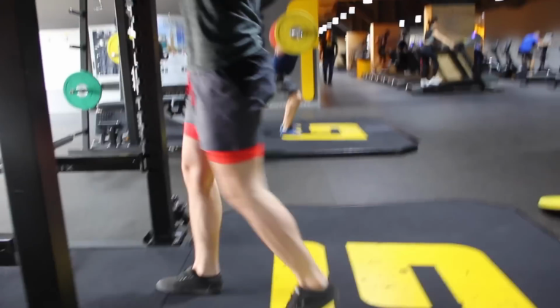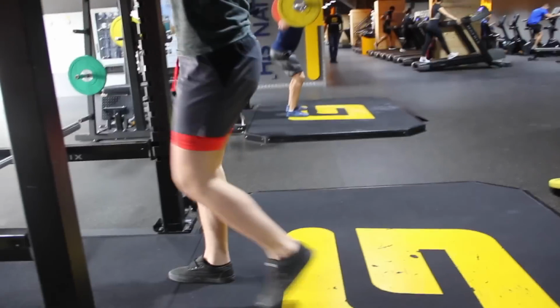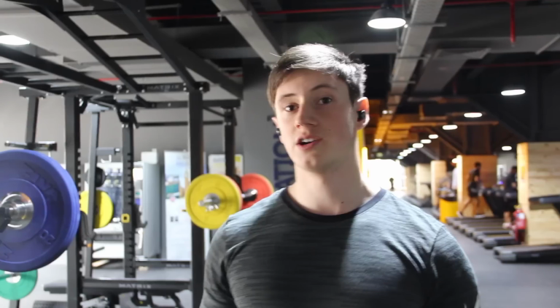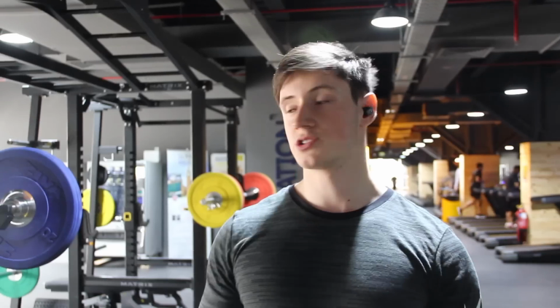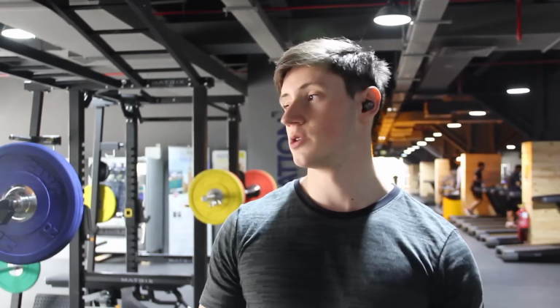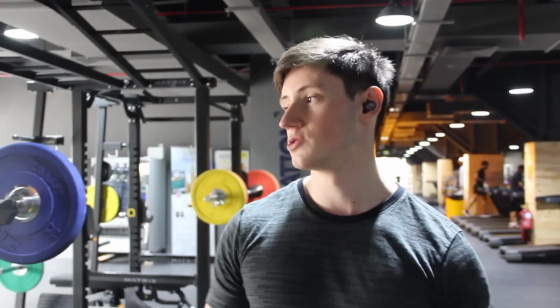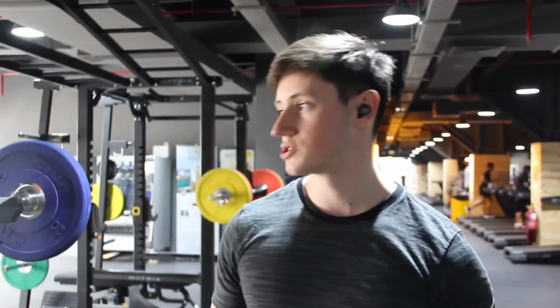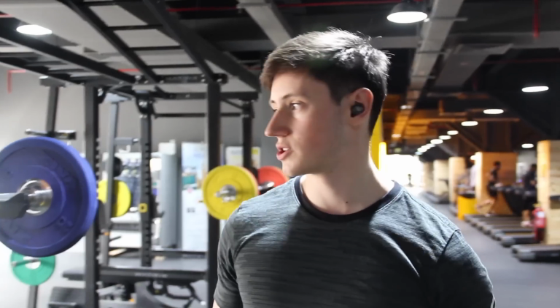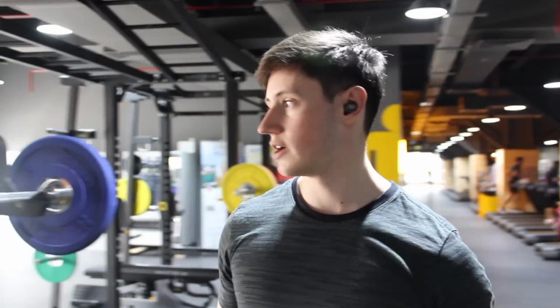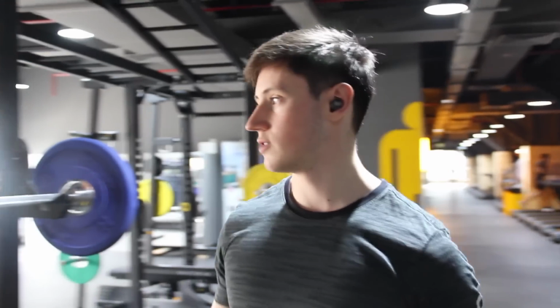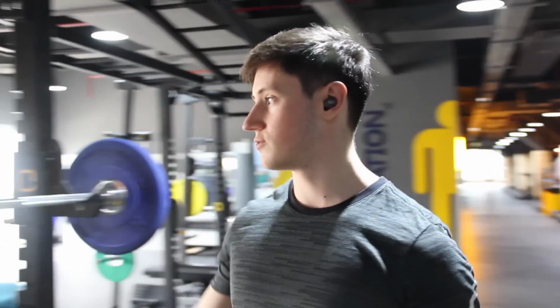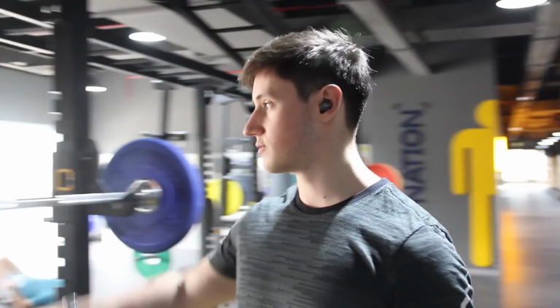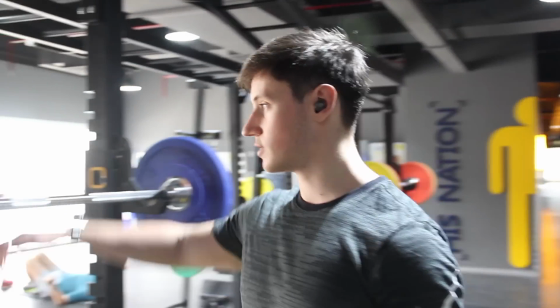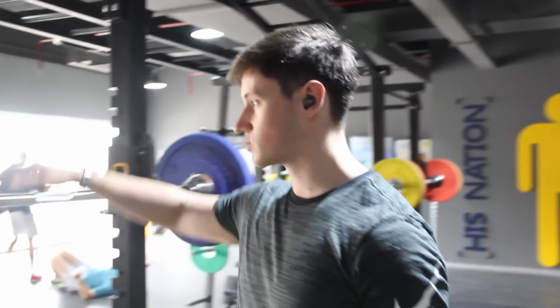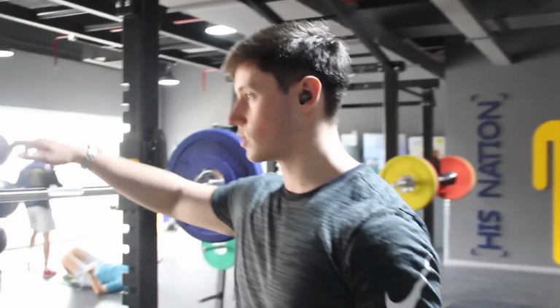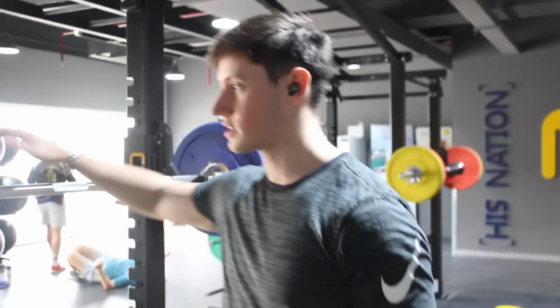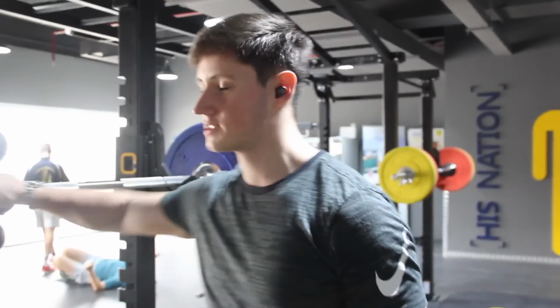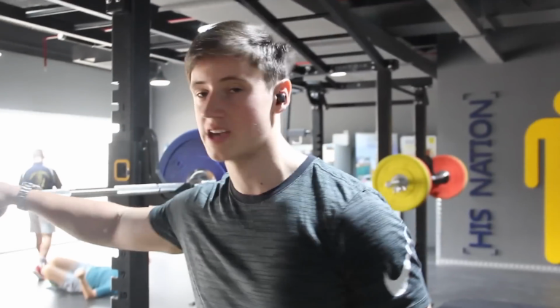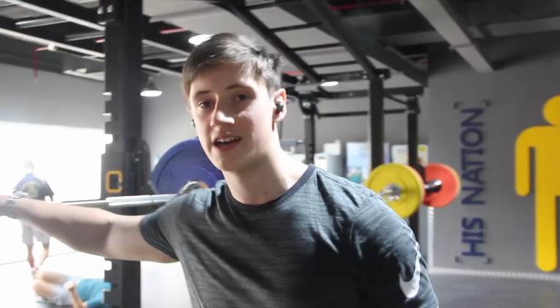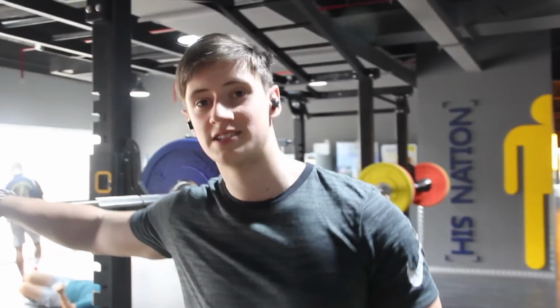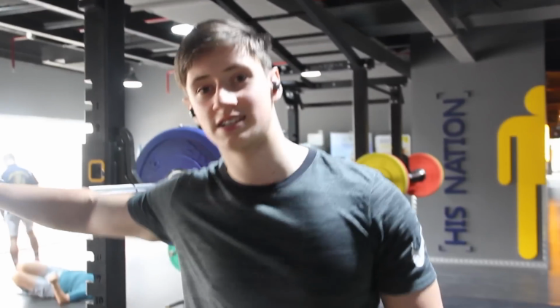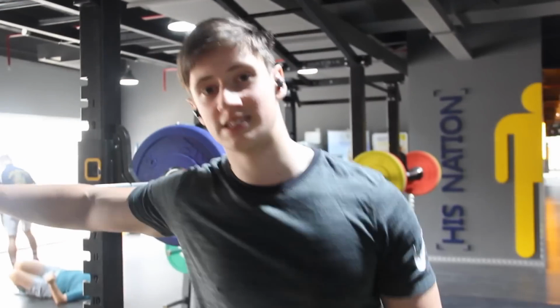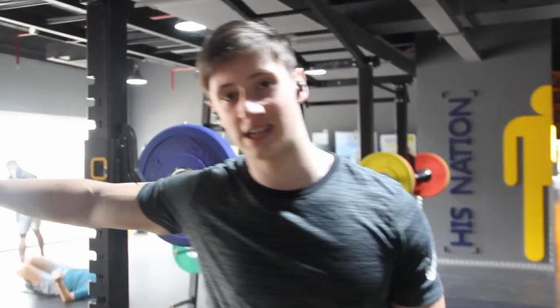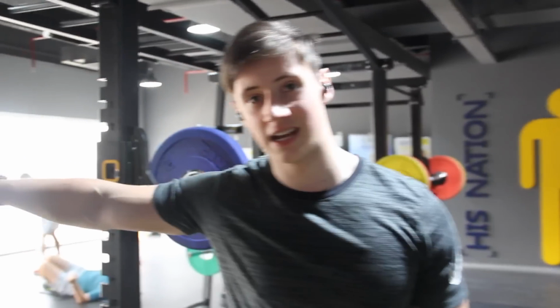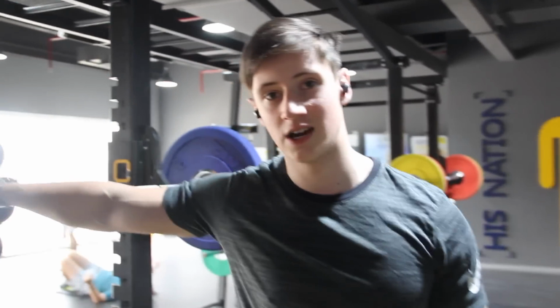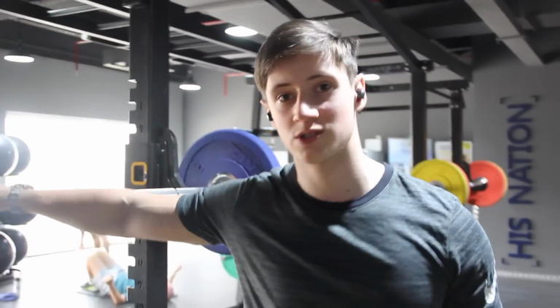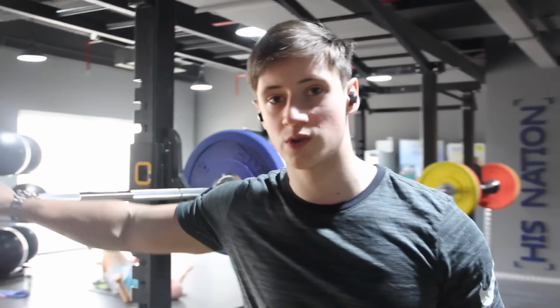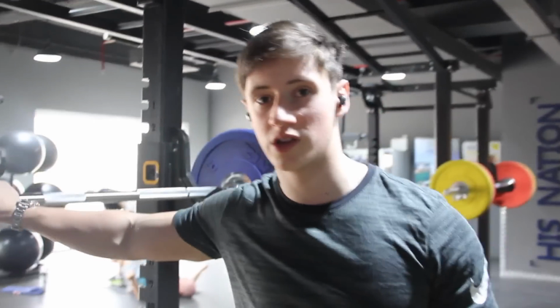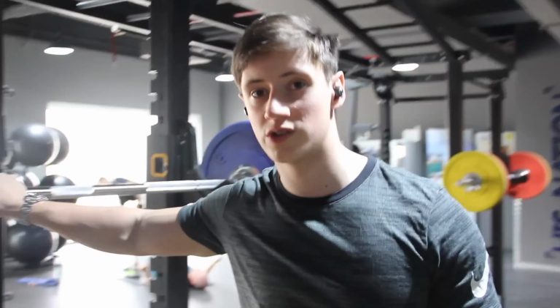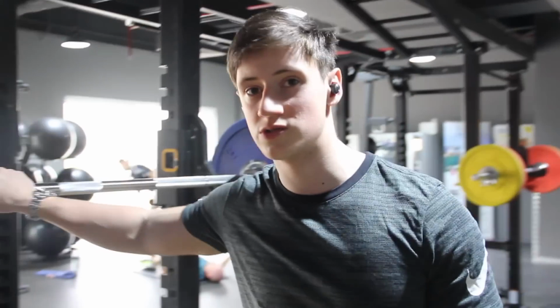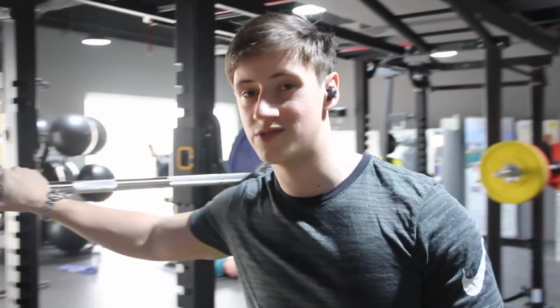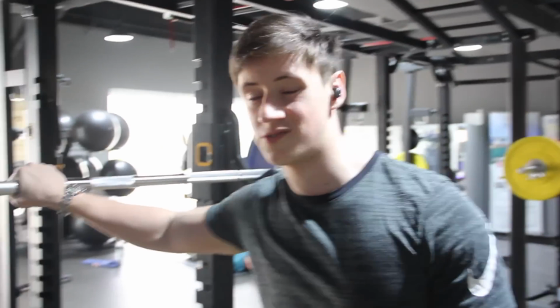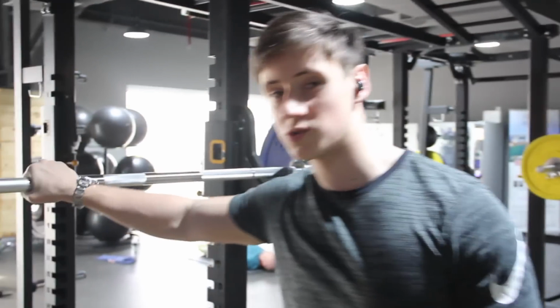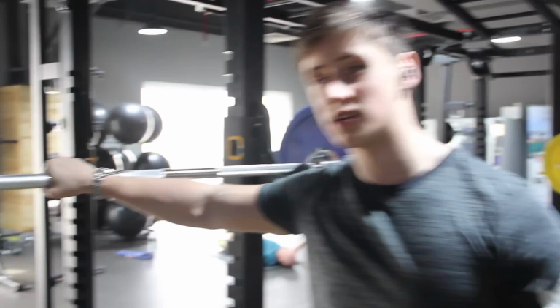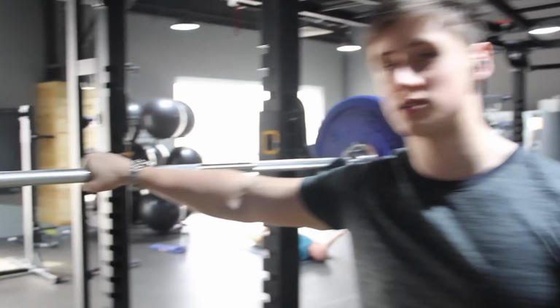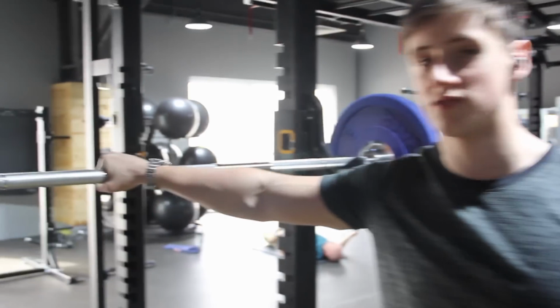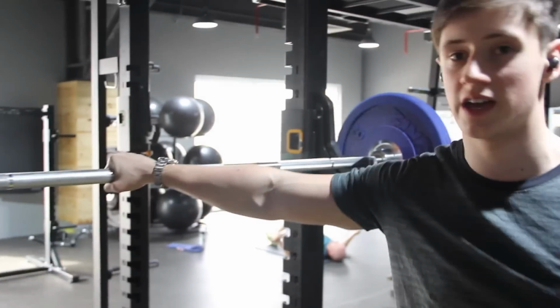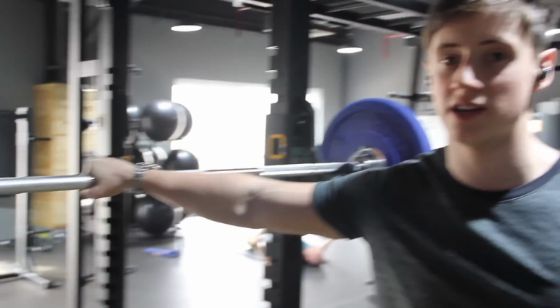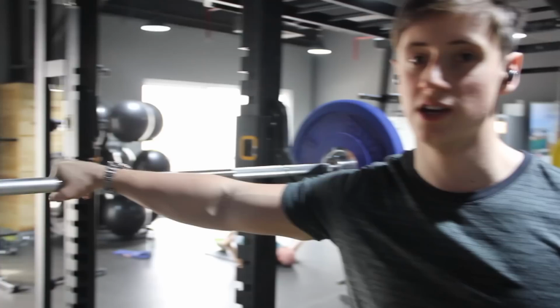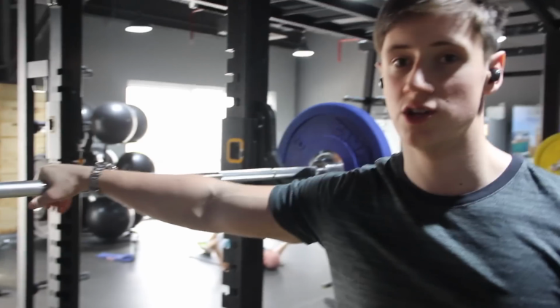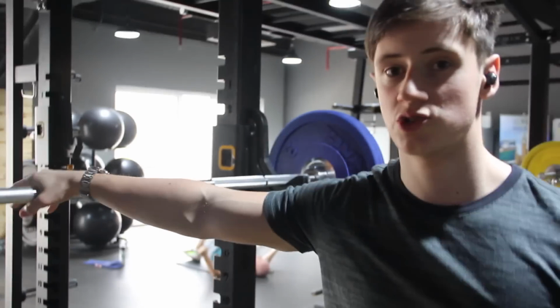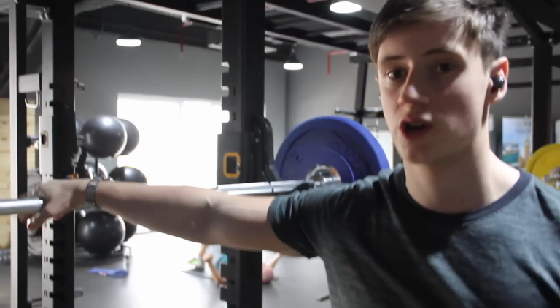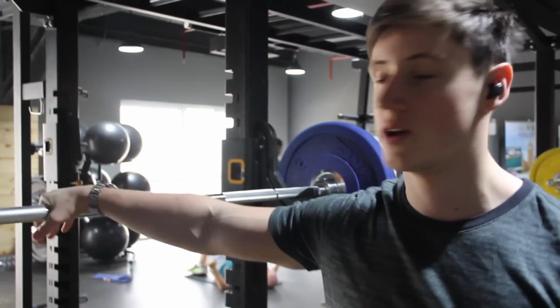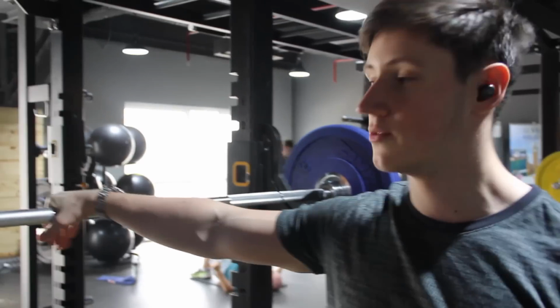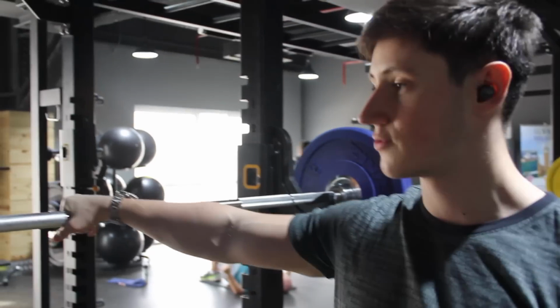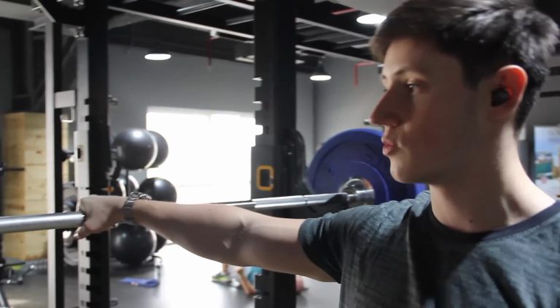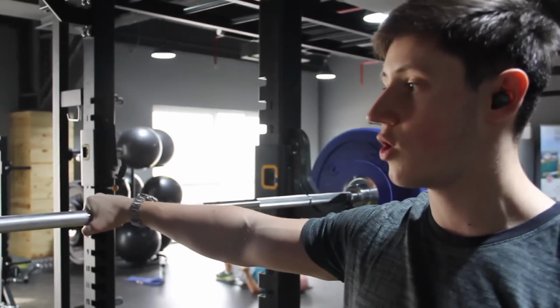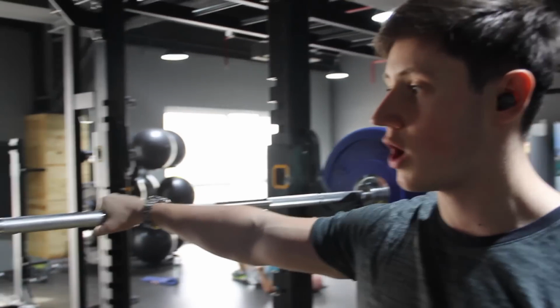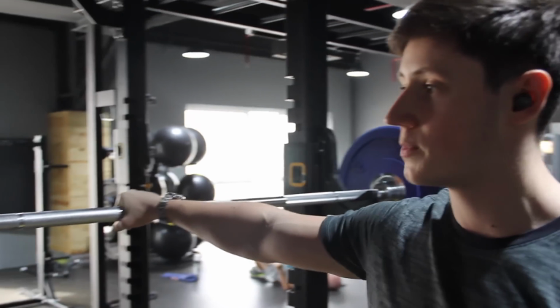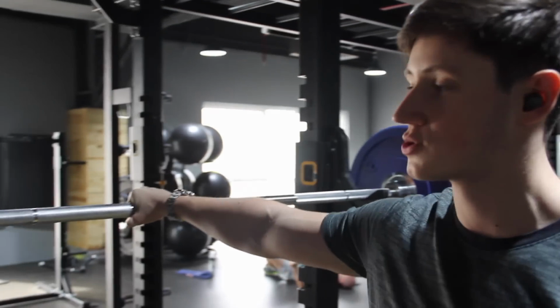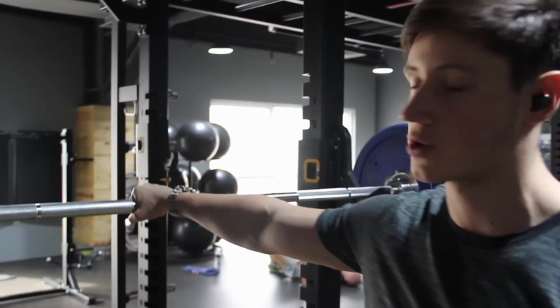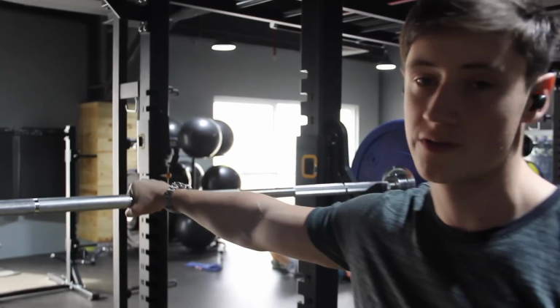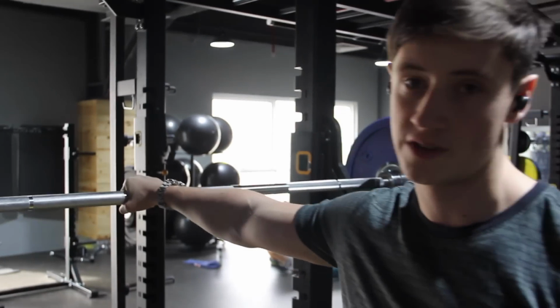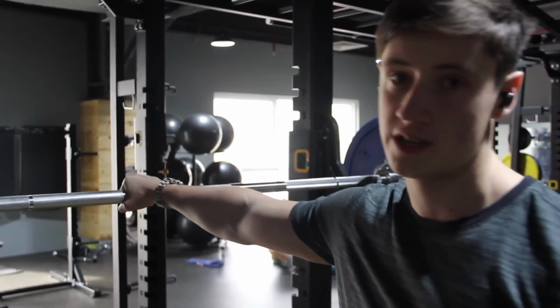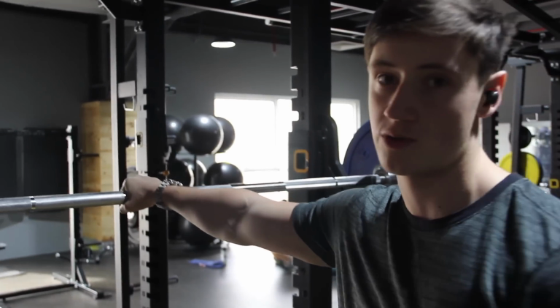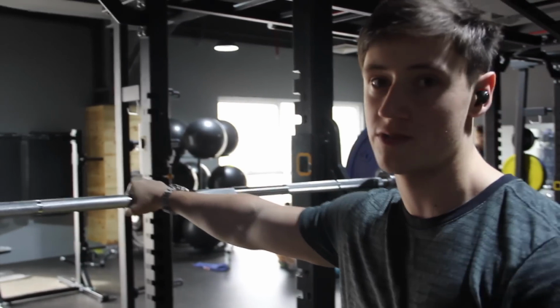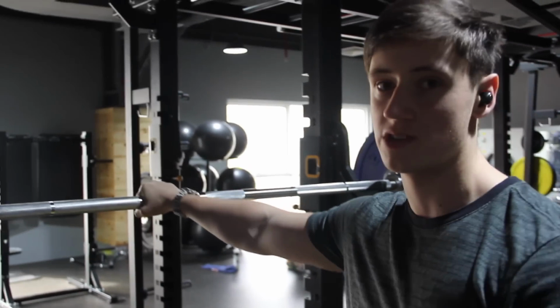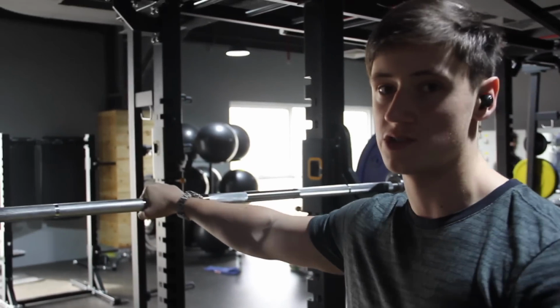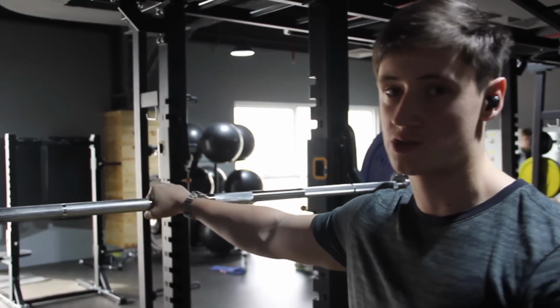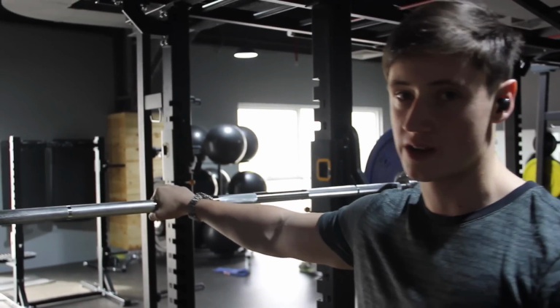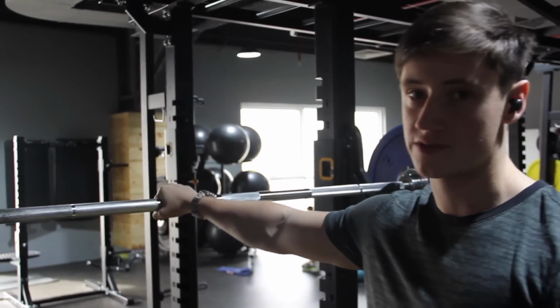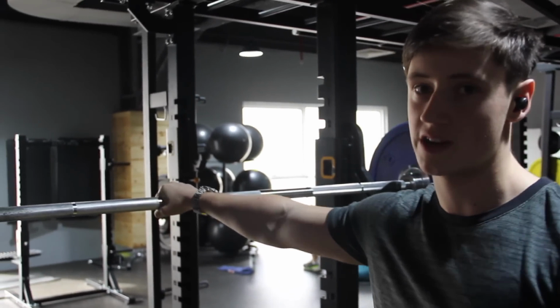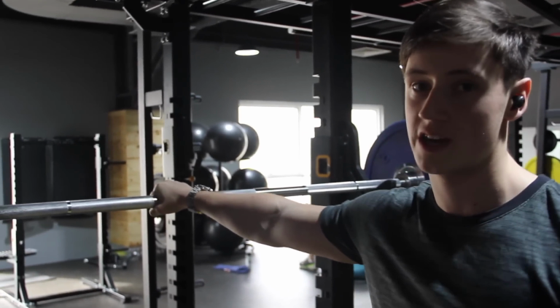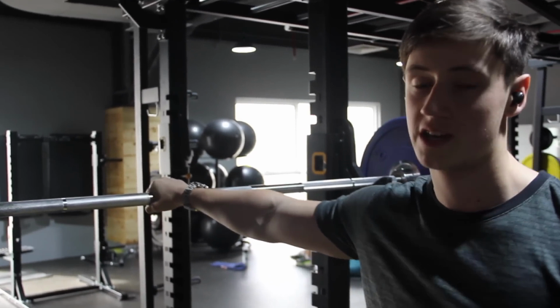Alright, so we're just starting off with the first working set — 60 kilos, going to do 4 sets of 8, just going for more hypertrophy rather than straight strength.